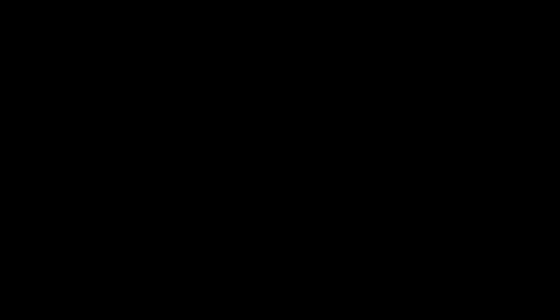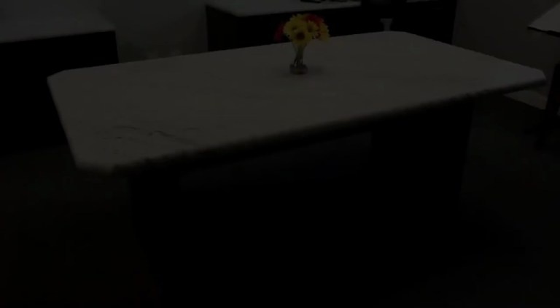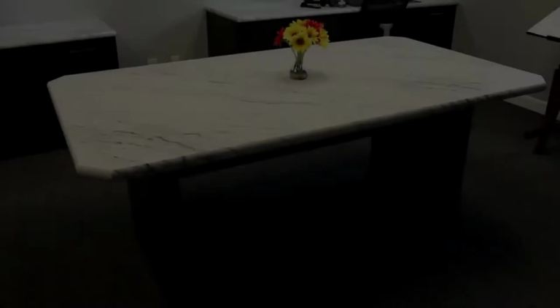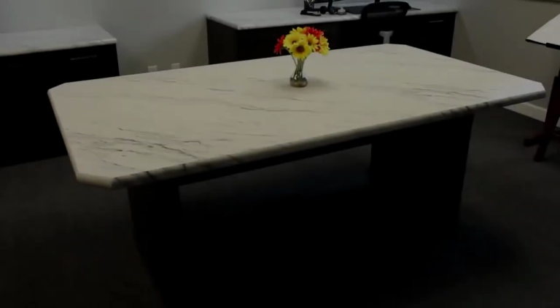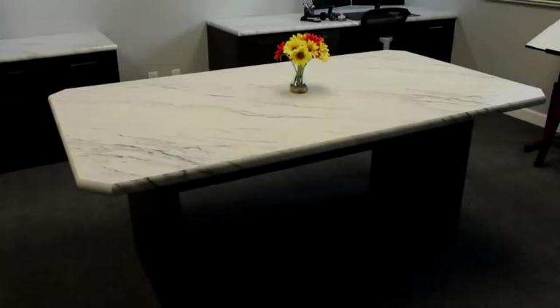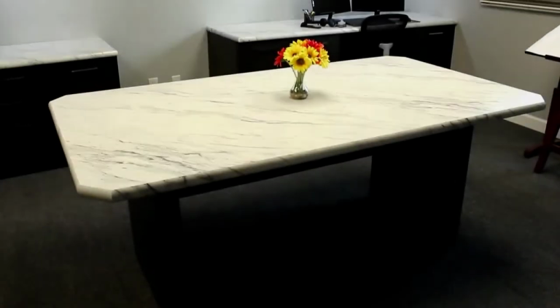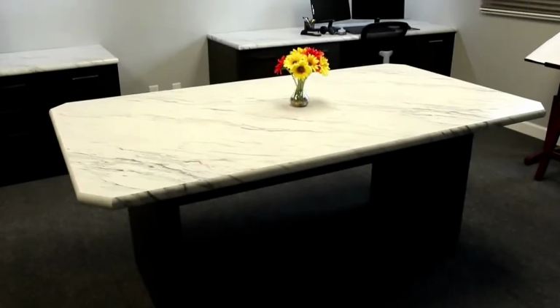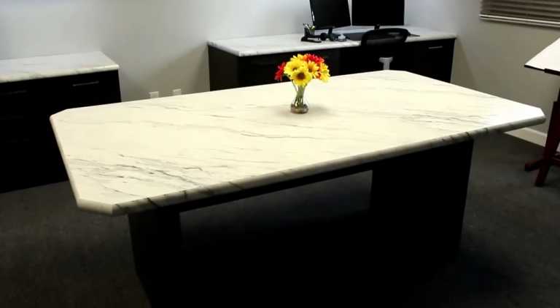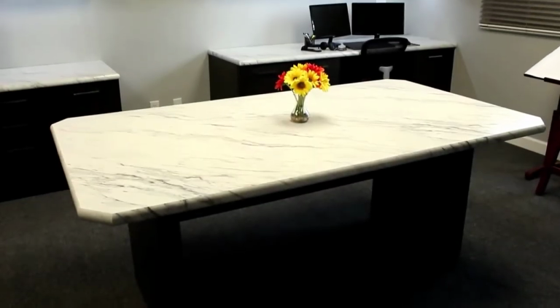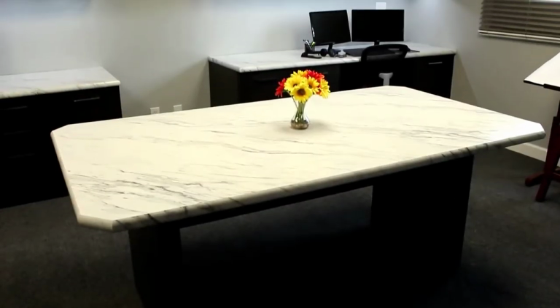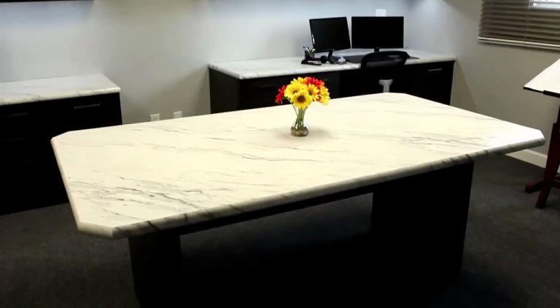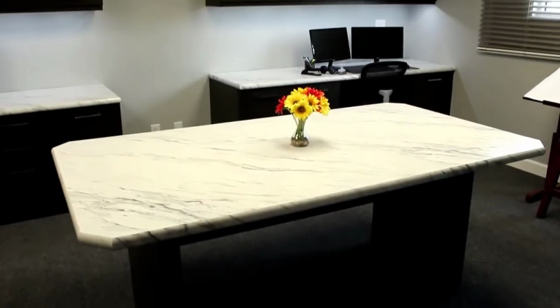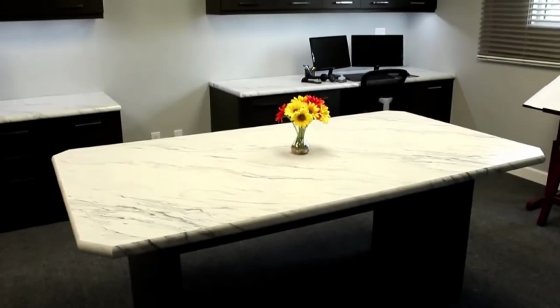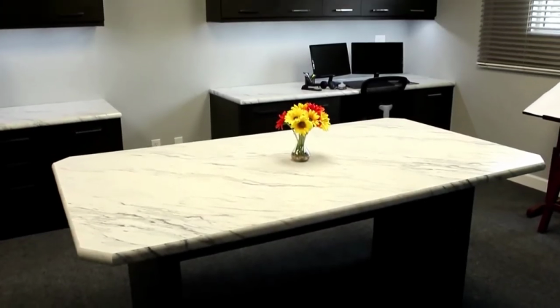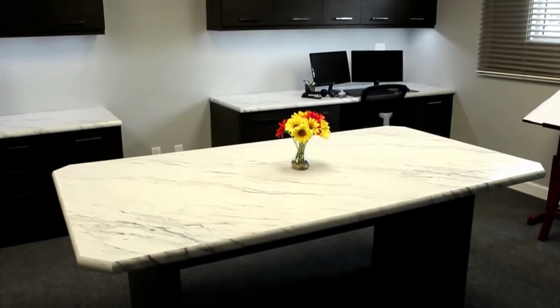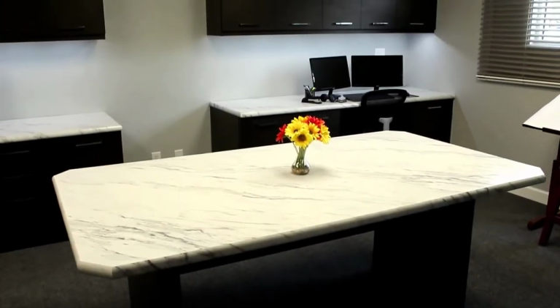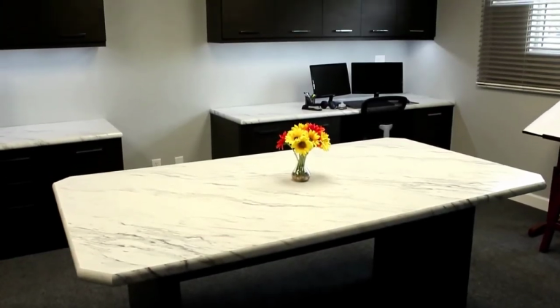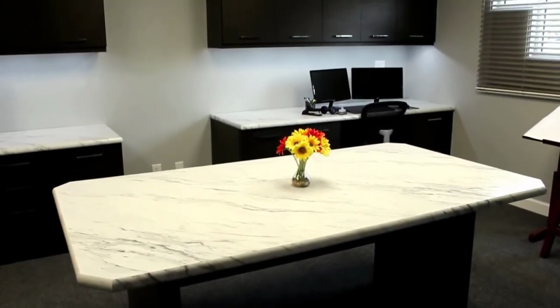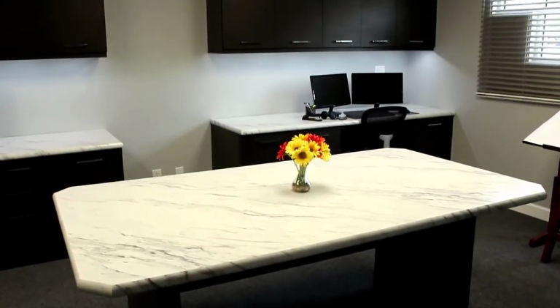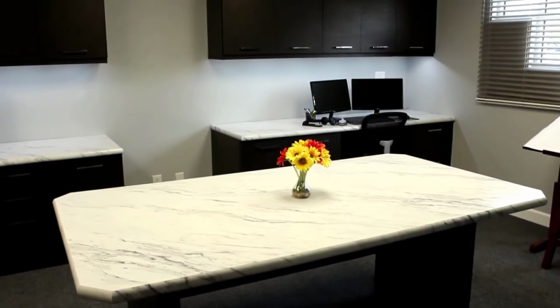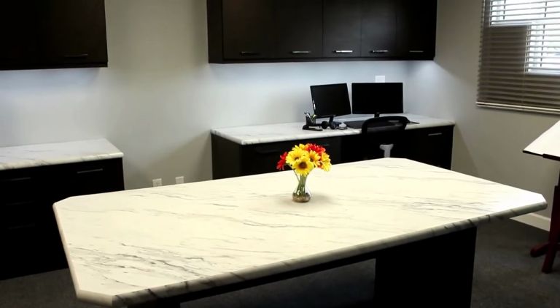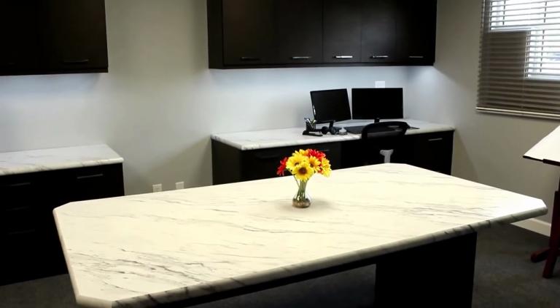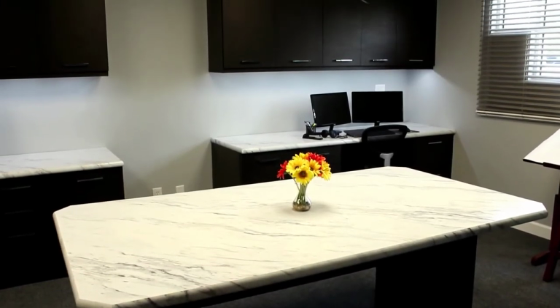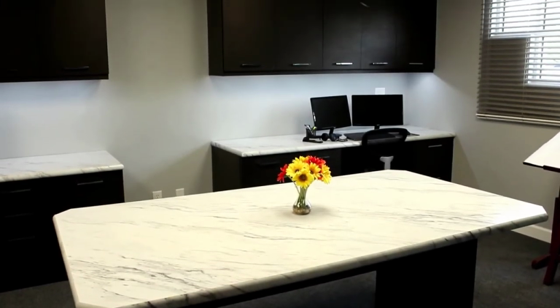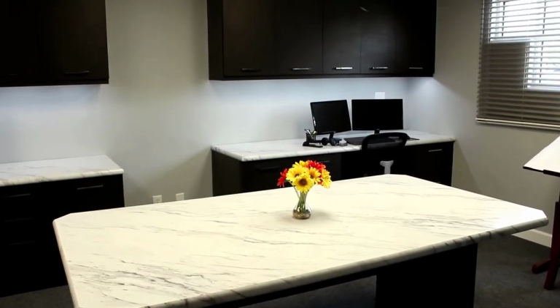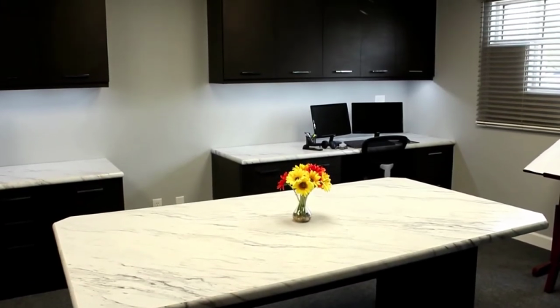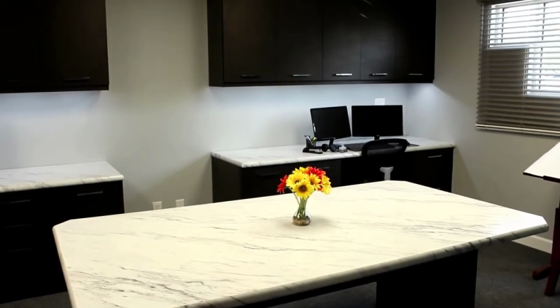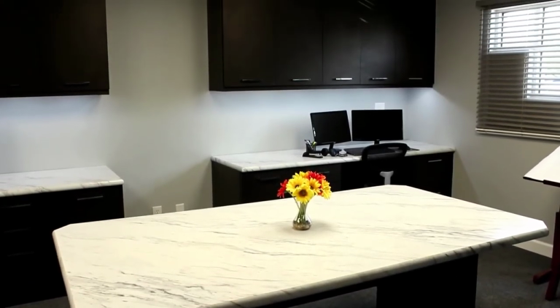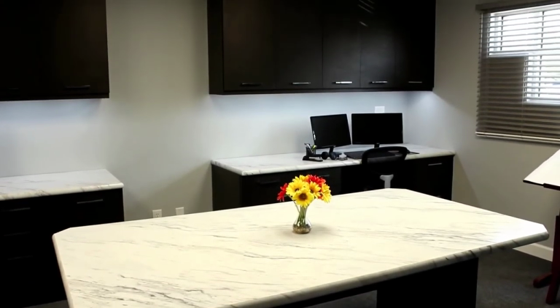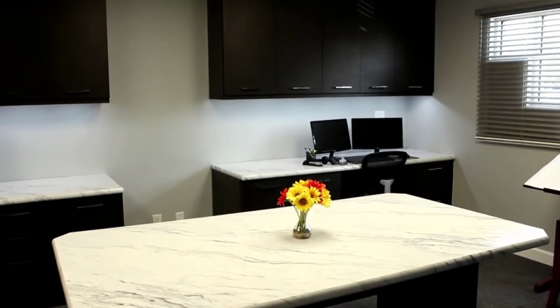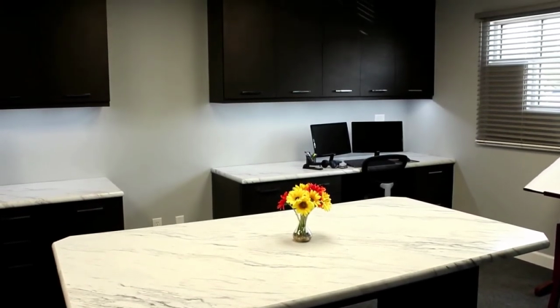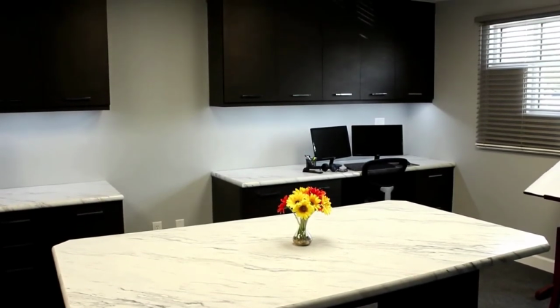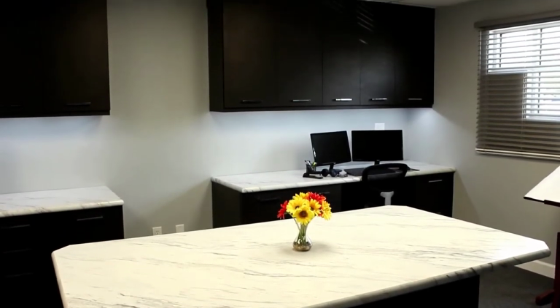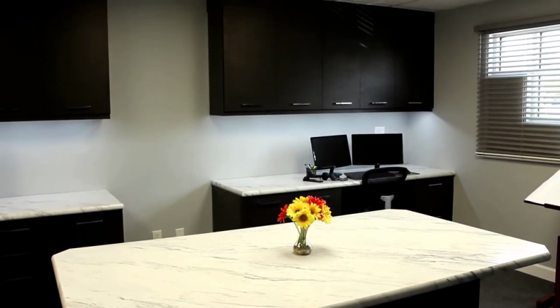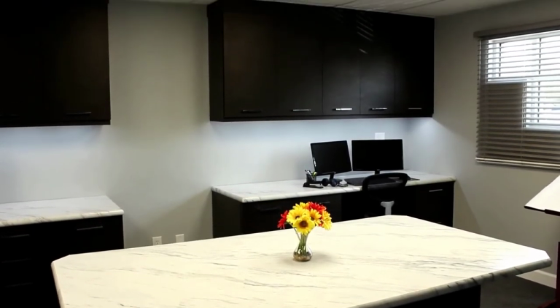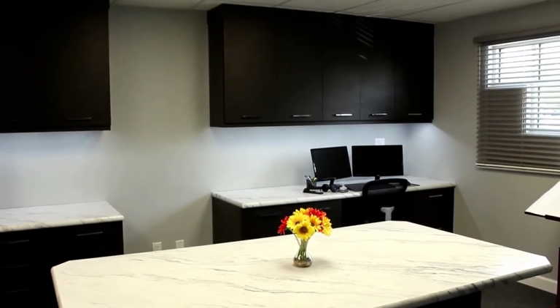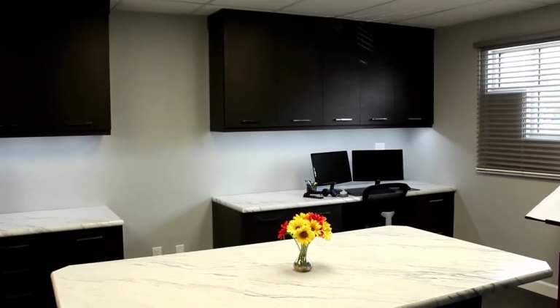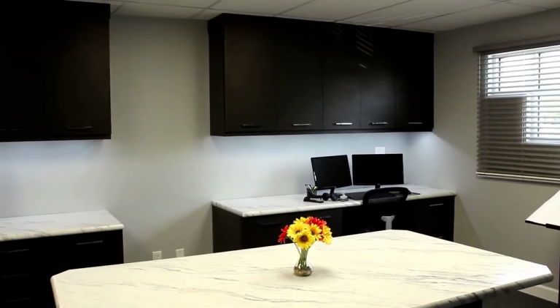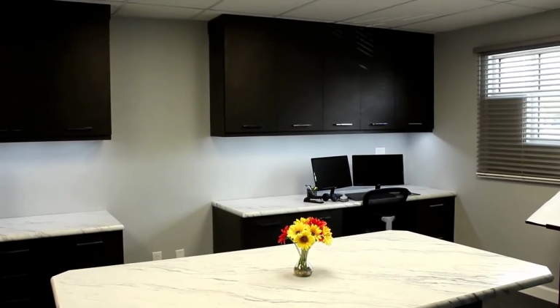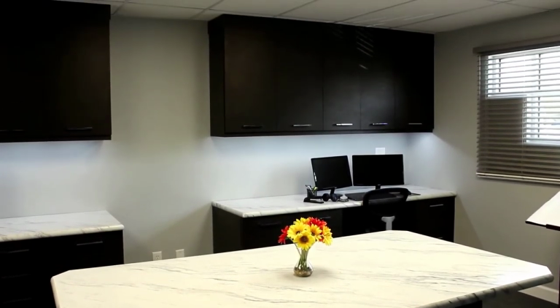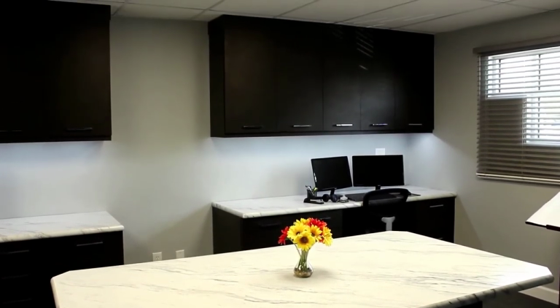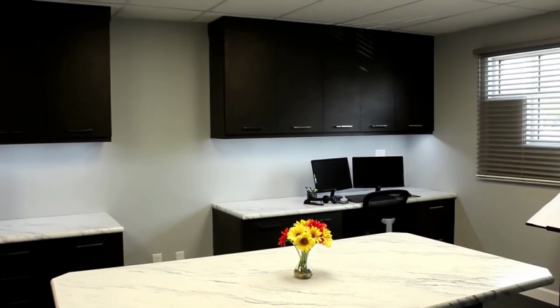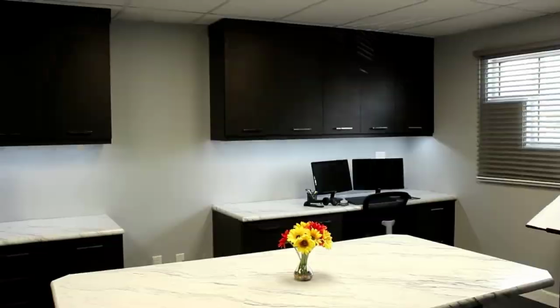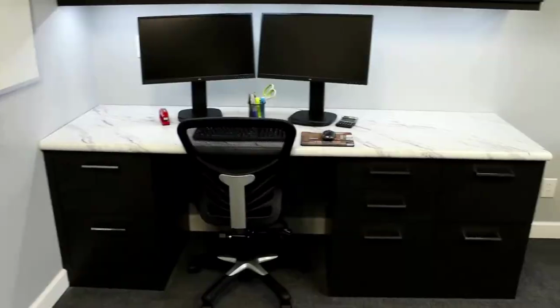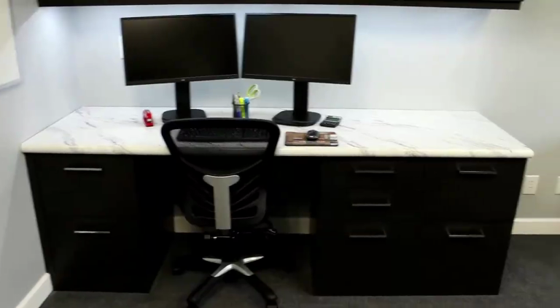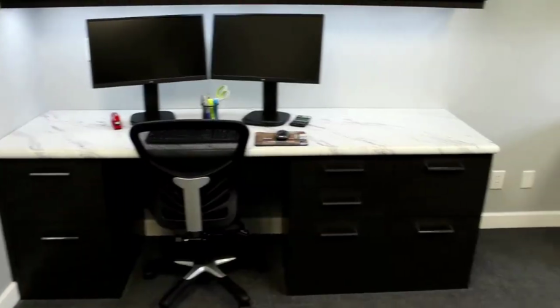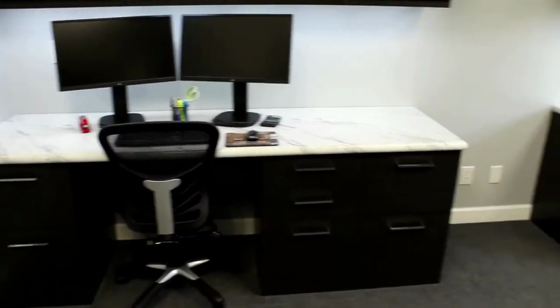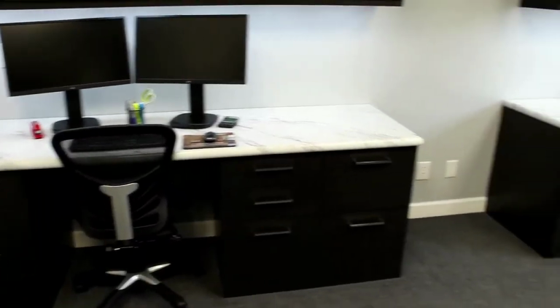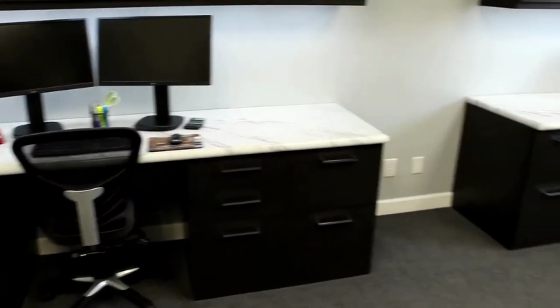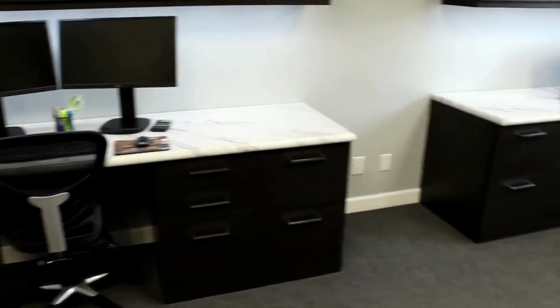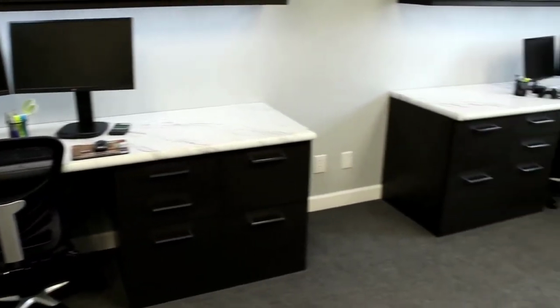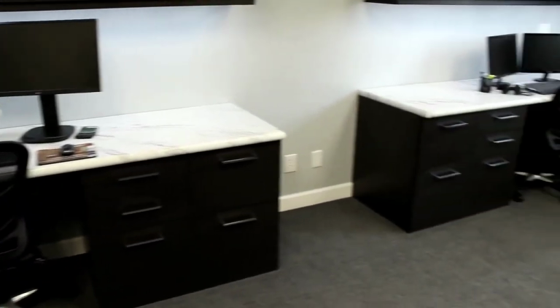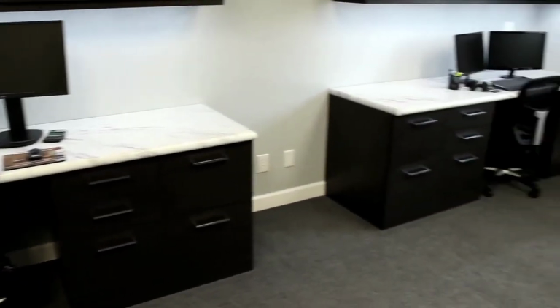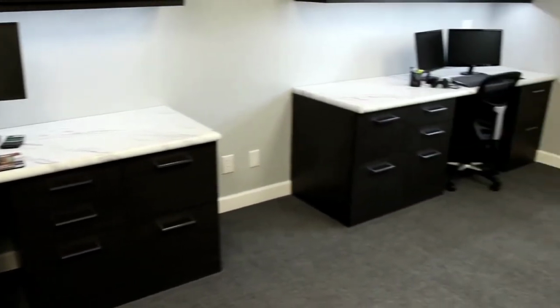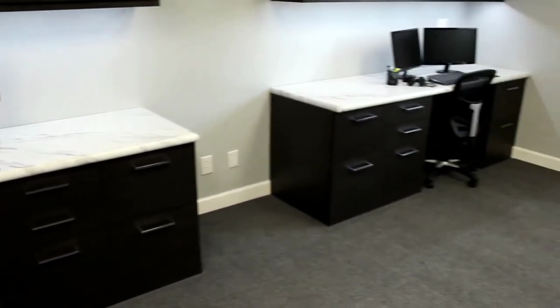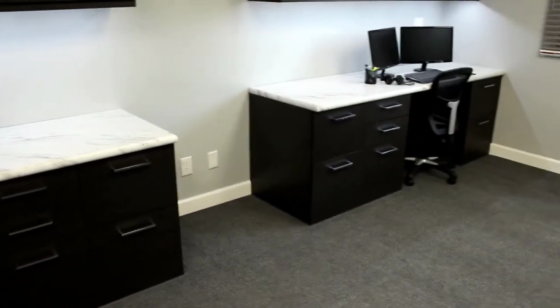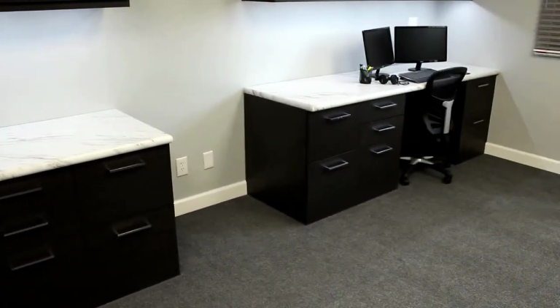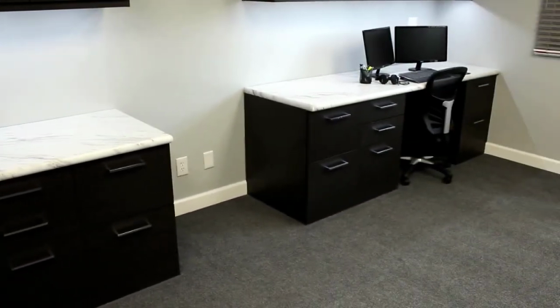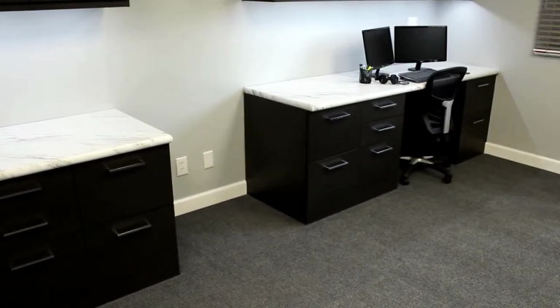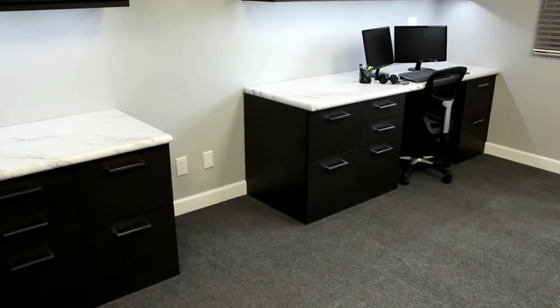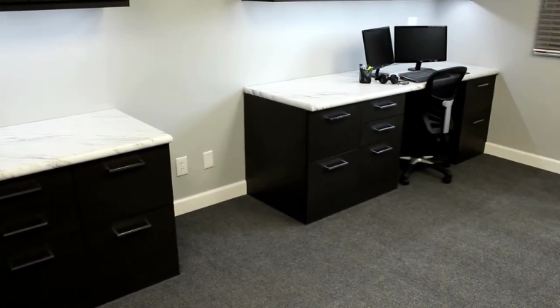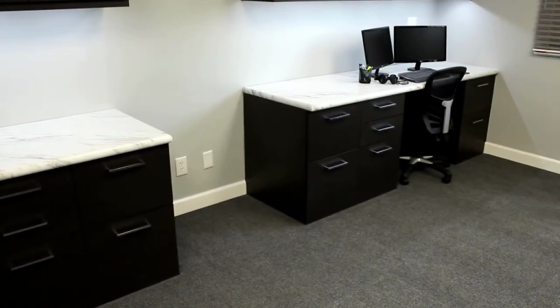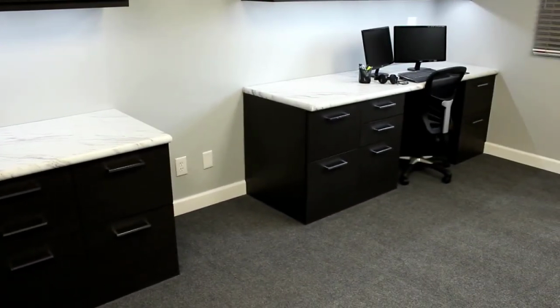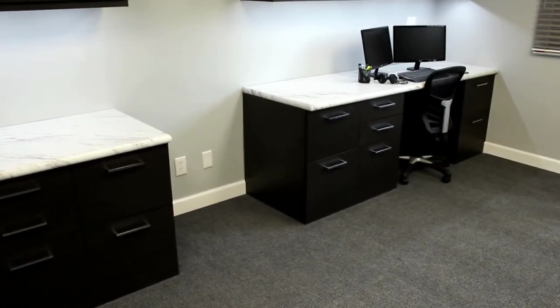And there you have it — our build is done and we're ready to welcome our new designer. This project is in the books.